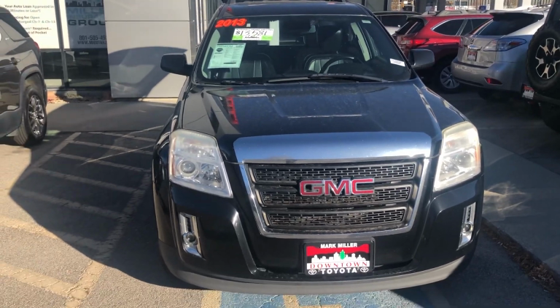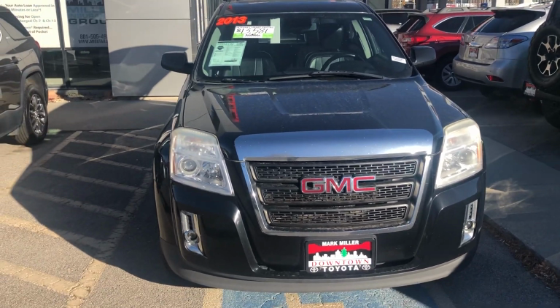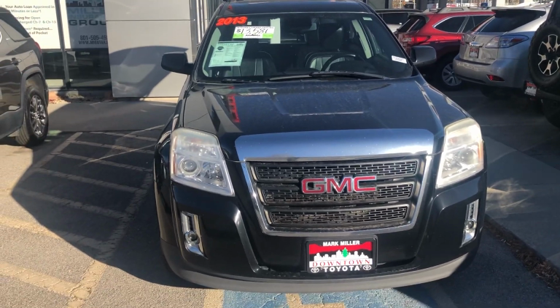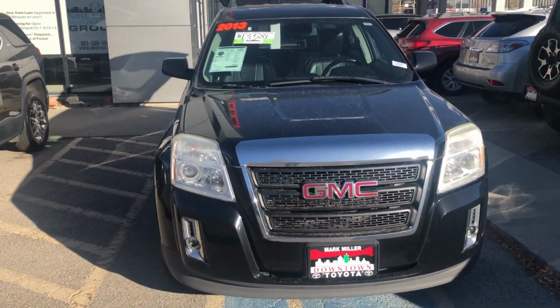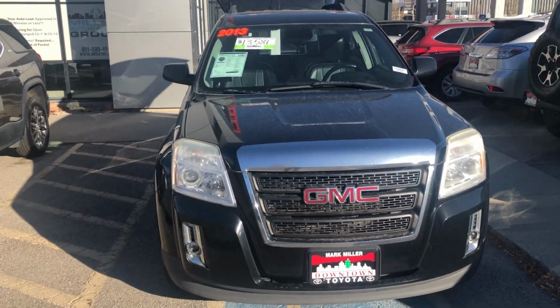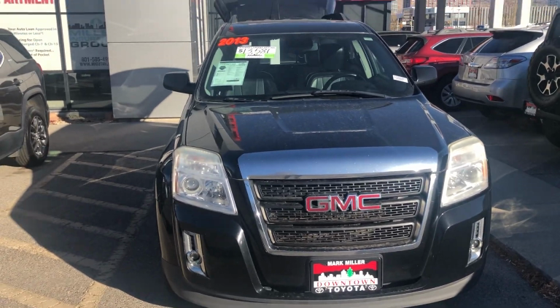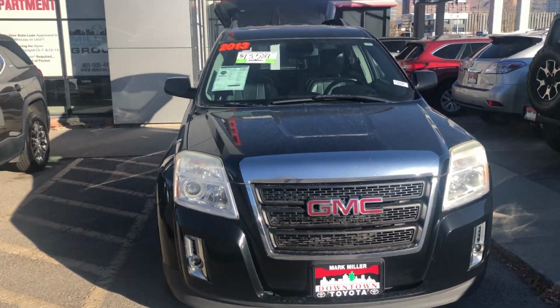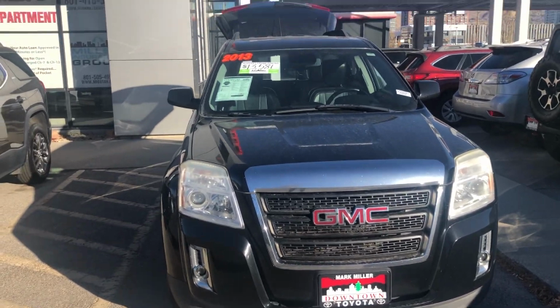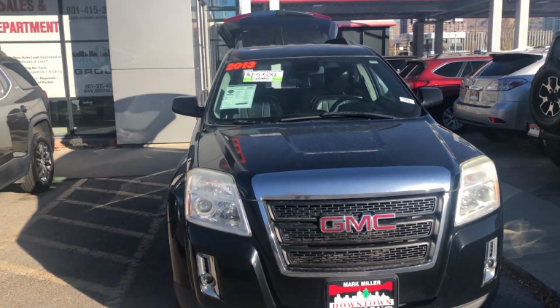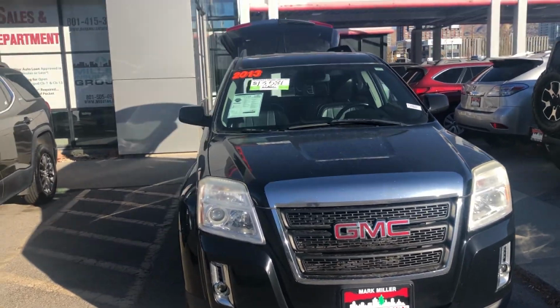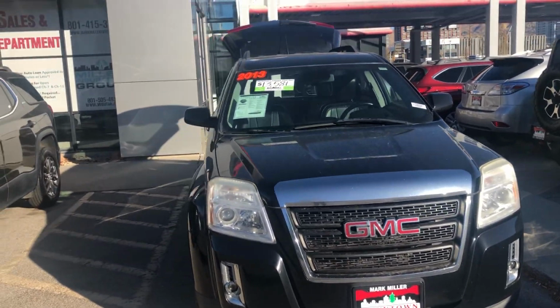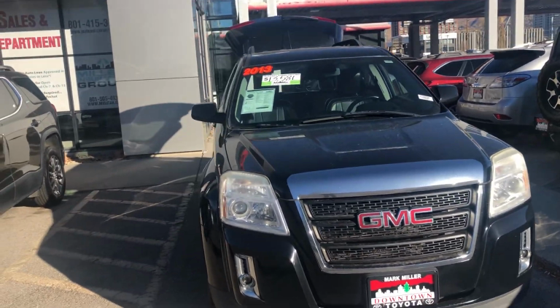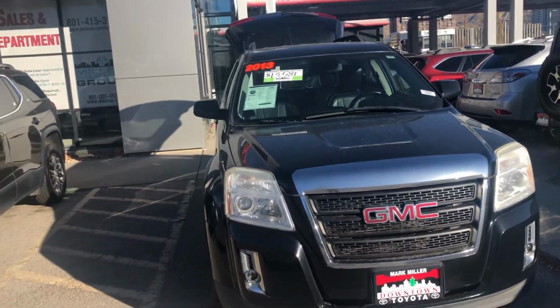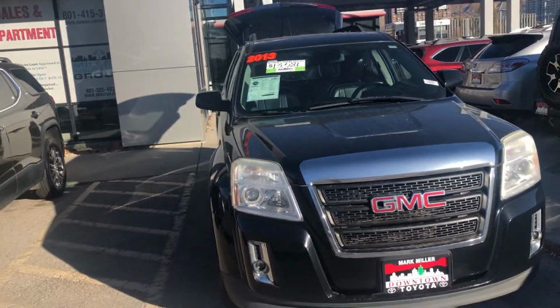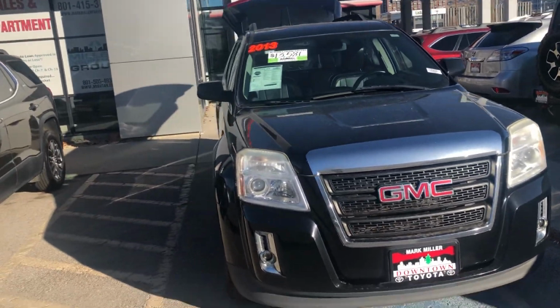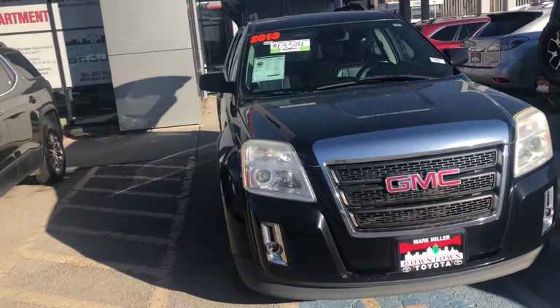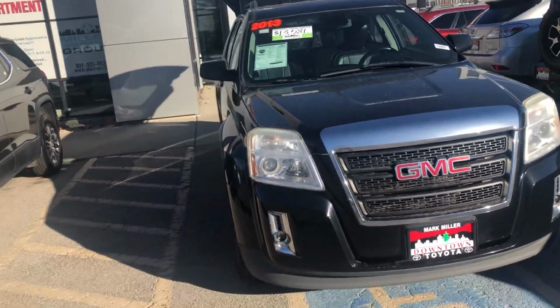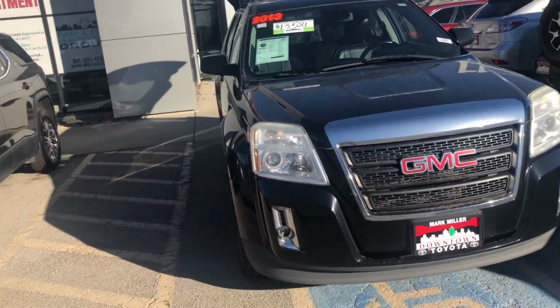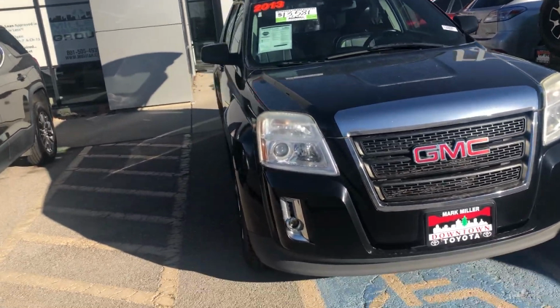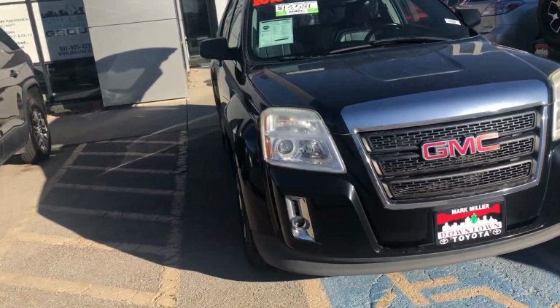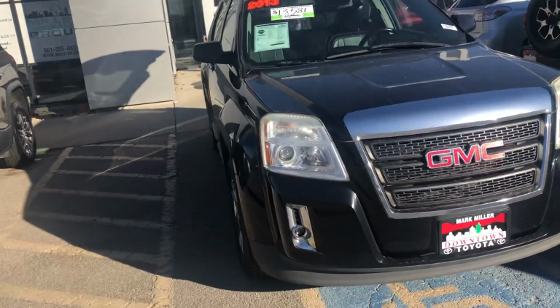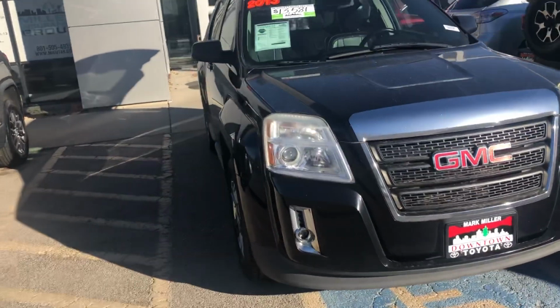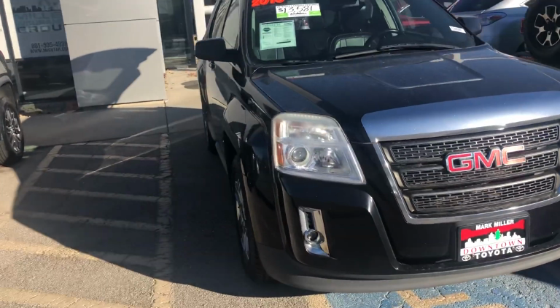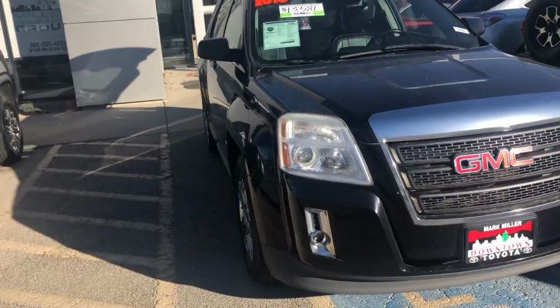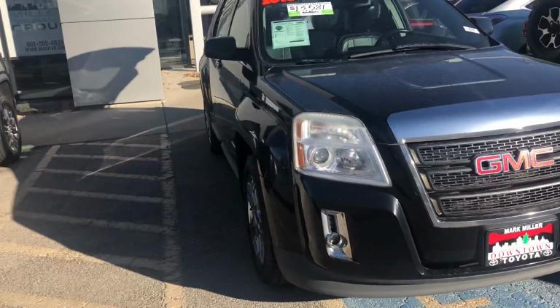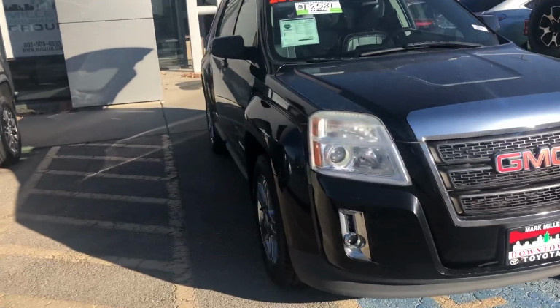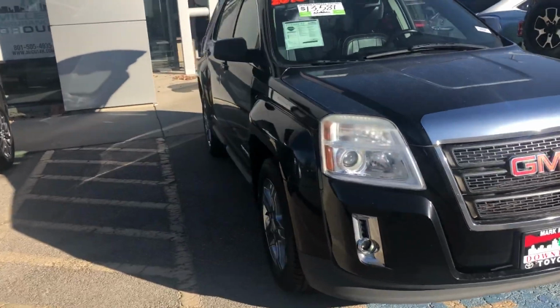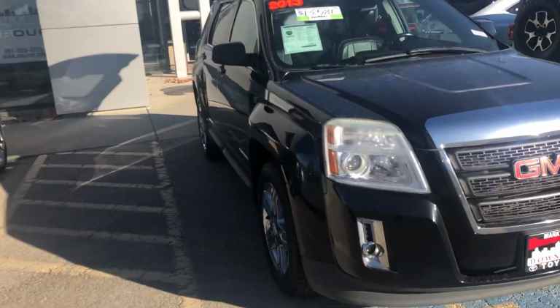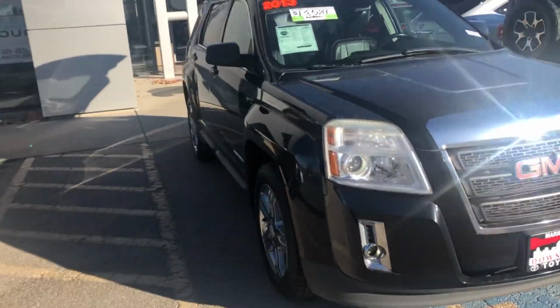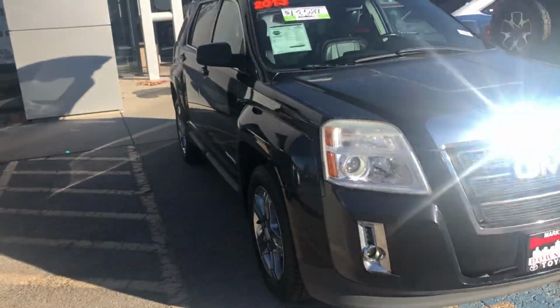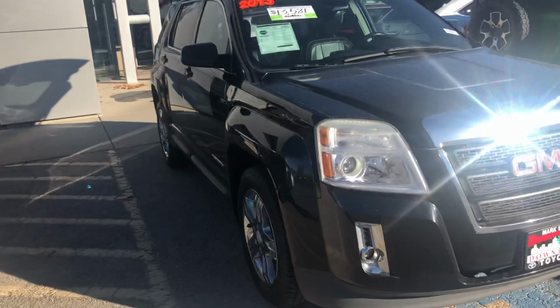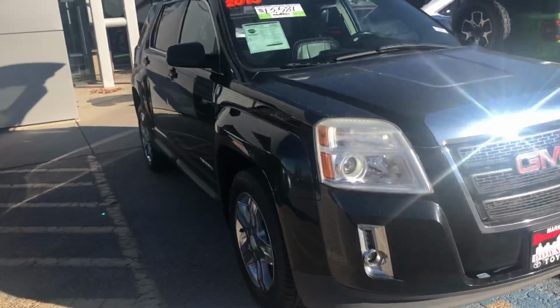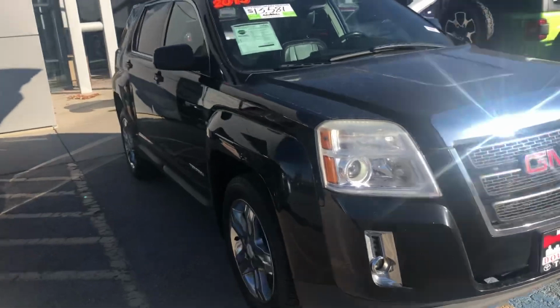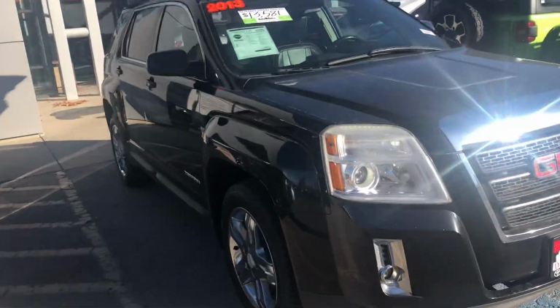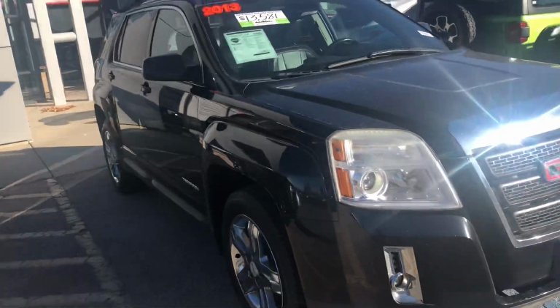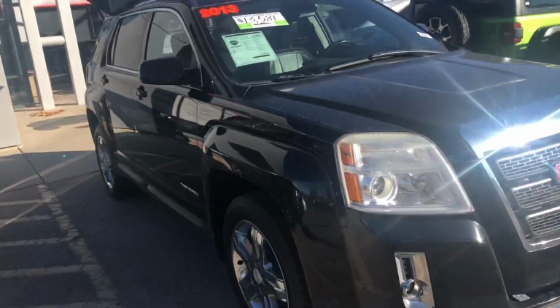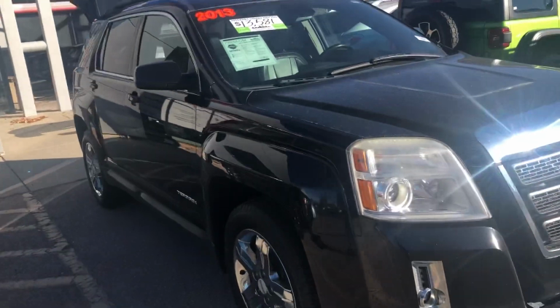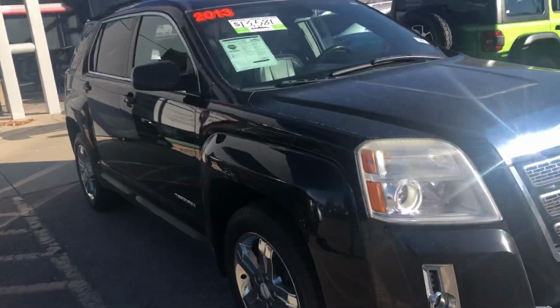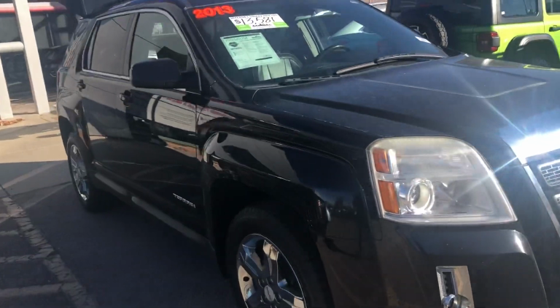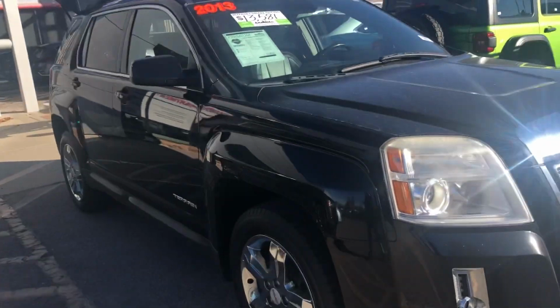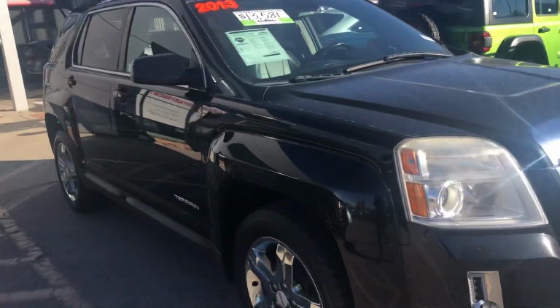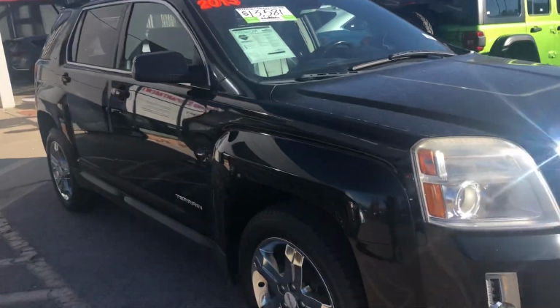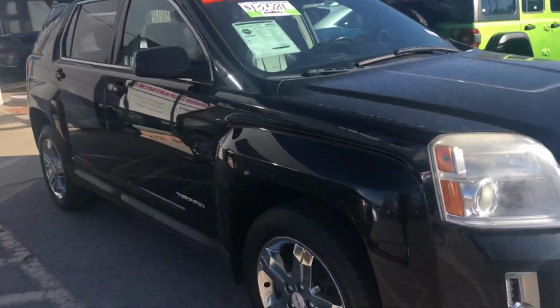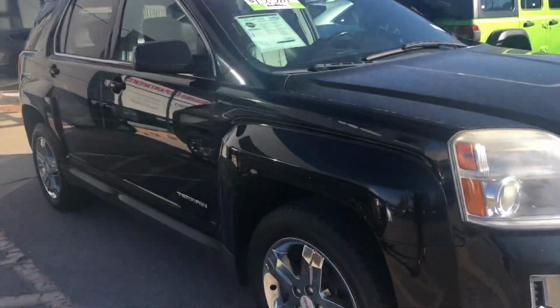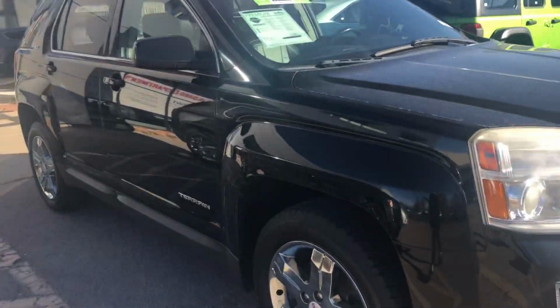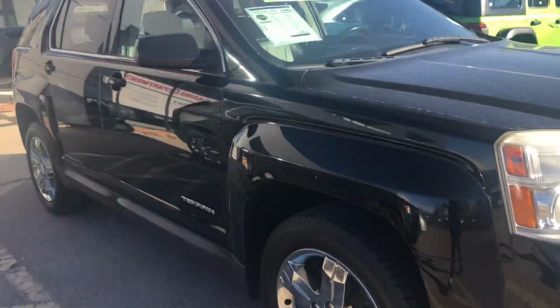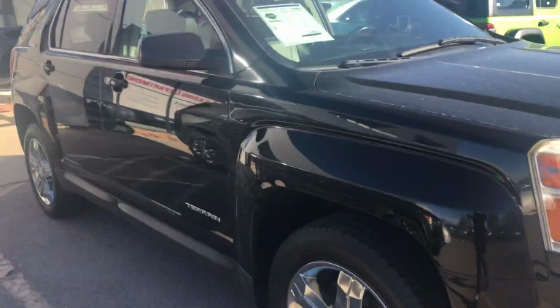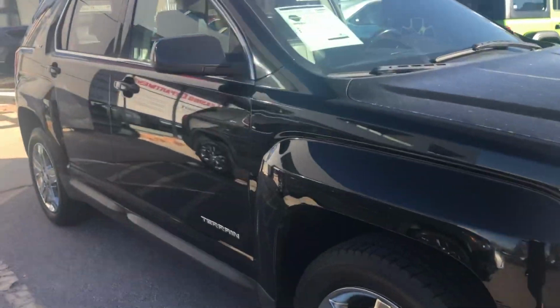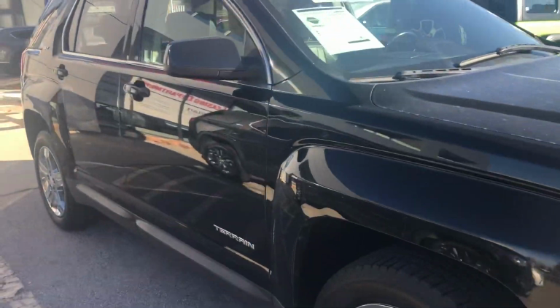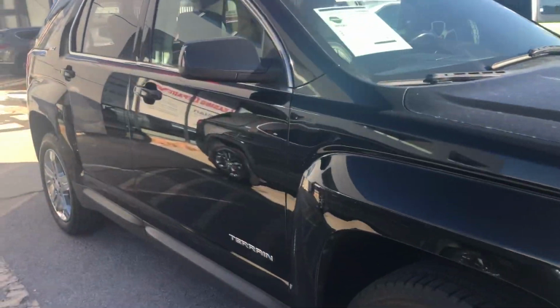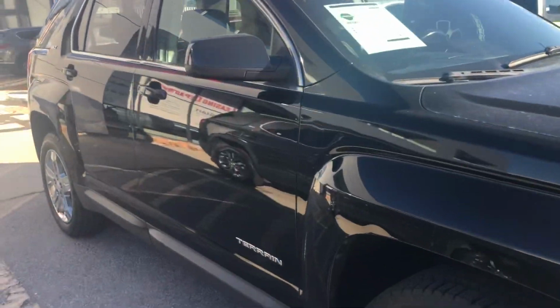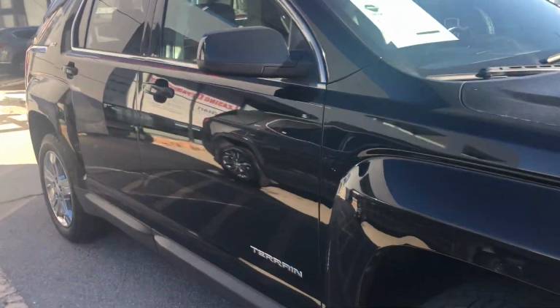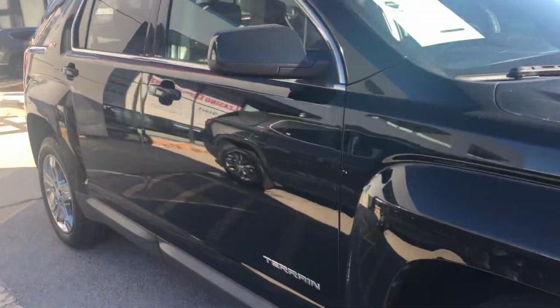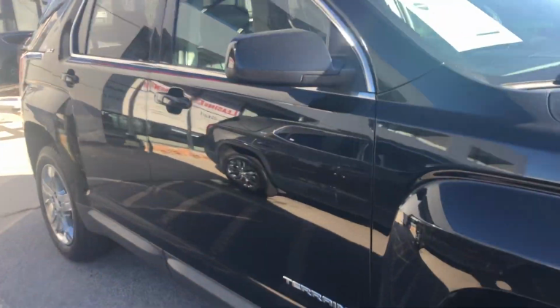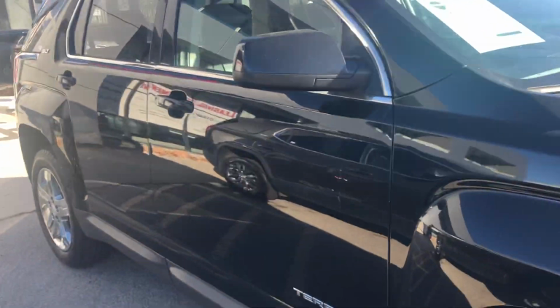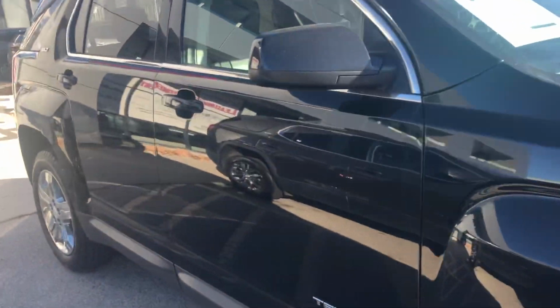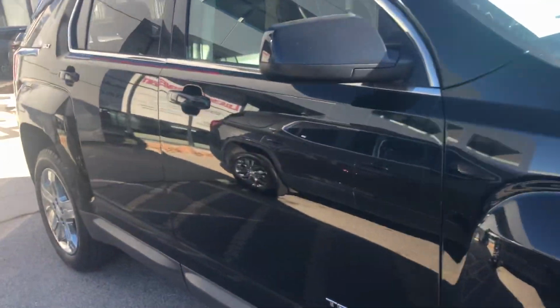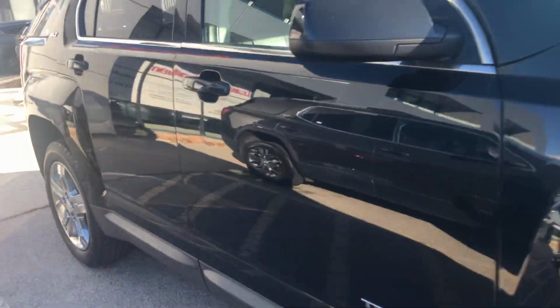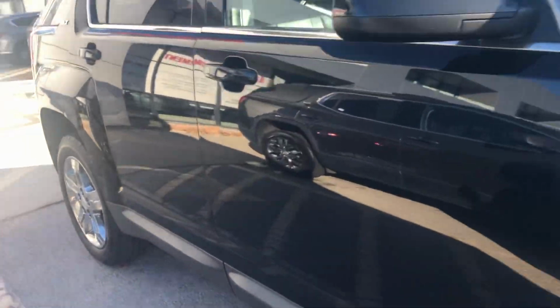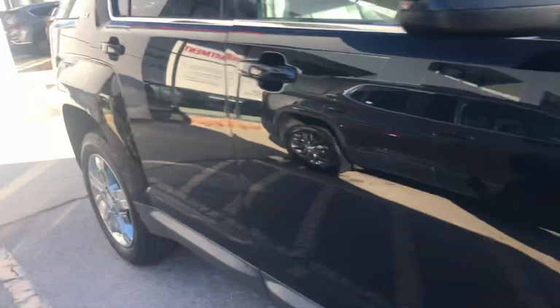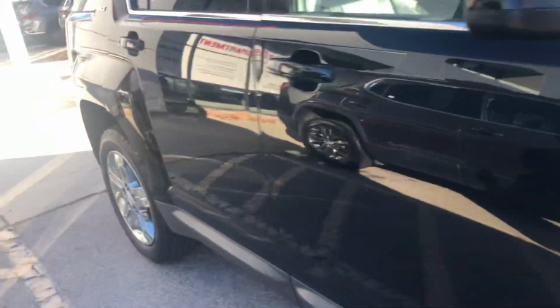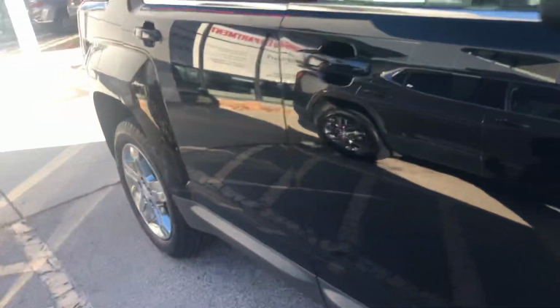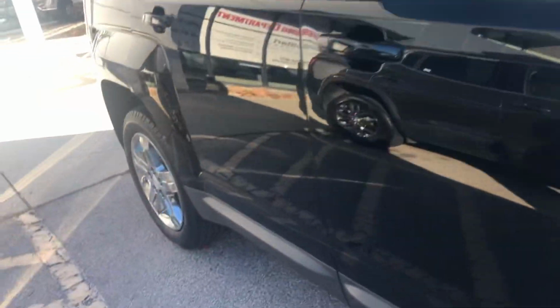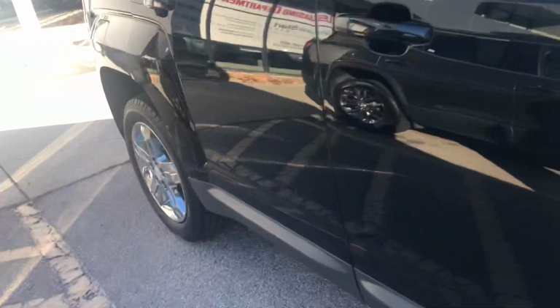Hello, this is Sam here from Marshmiller Toyota. Right here I have for you our 2013 GMC Terrain in the color black.